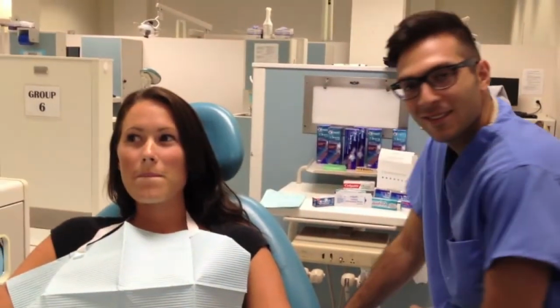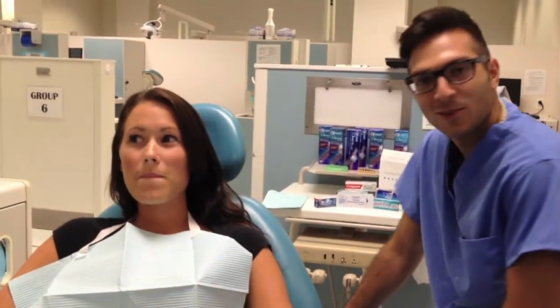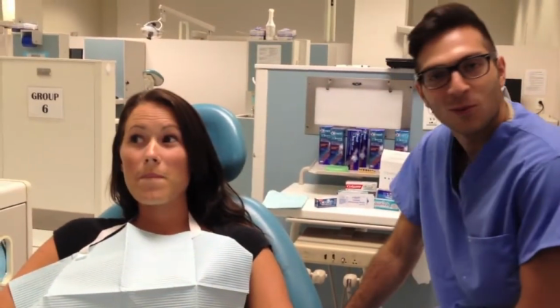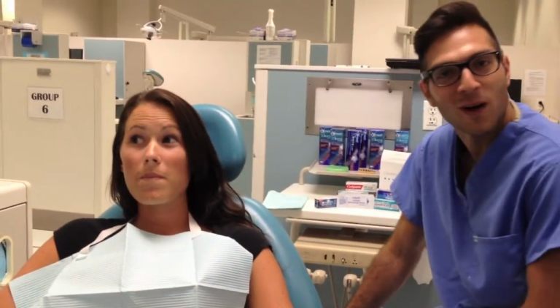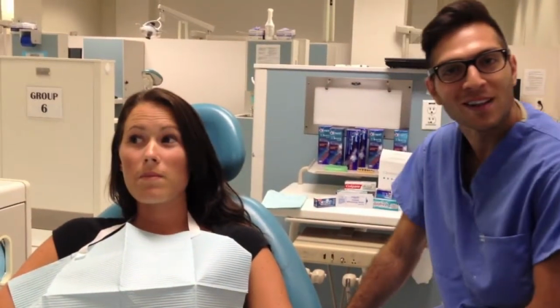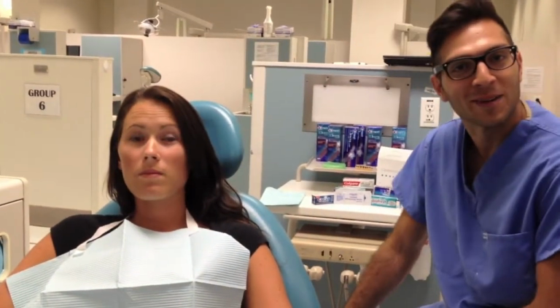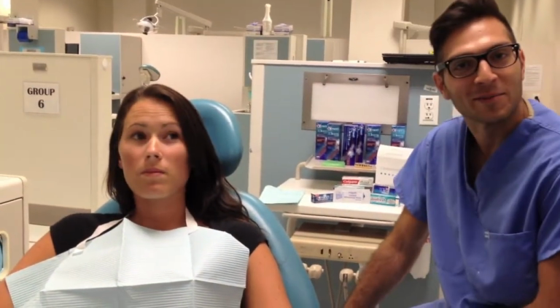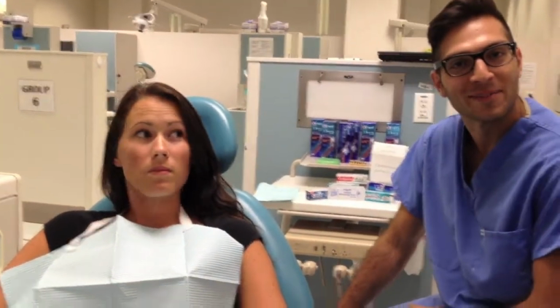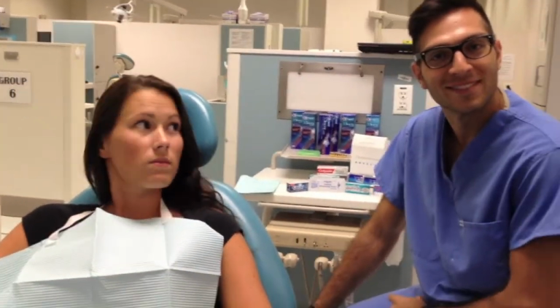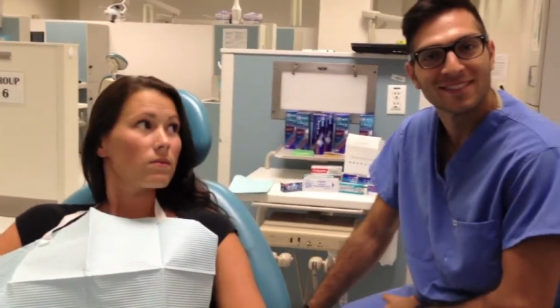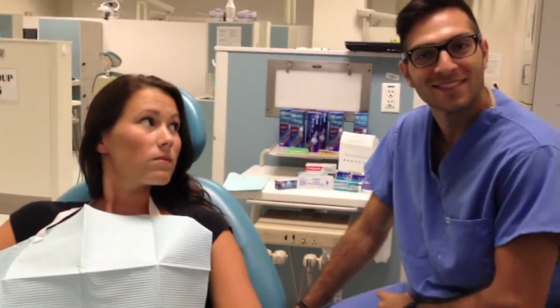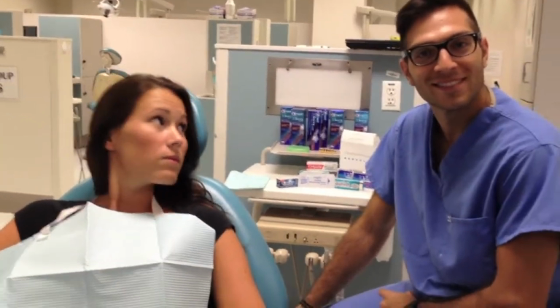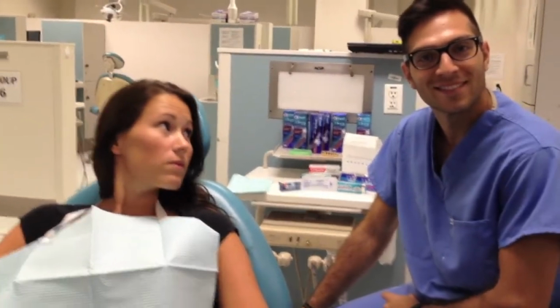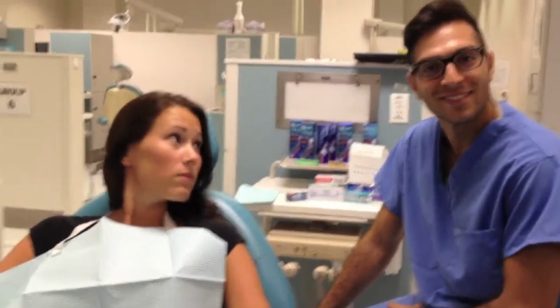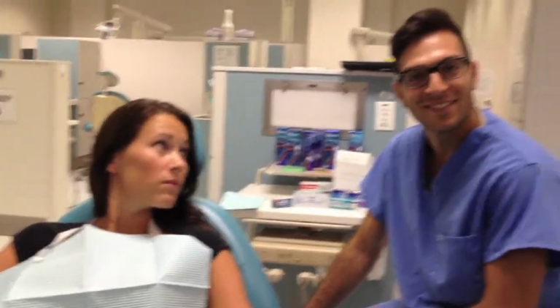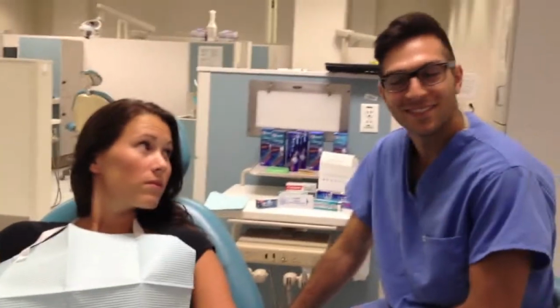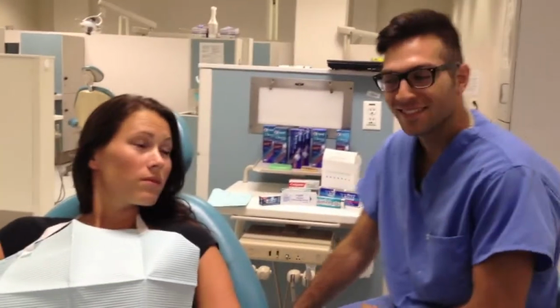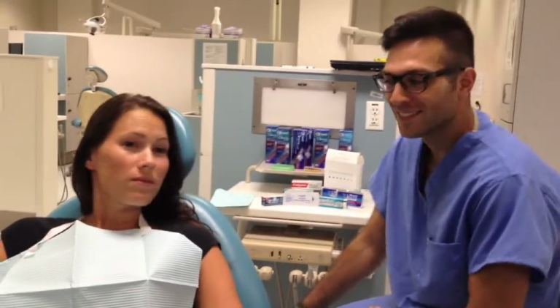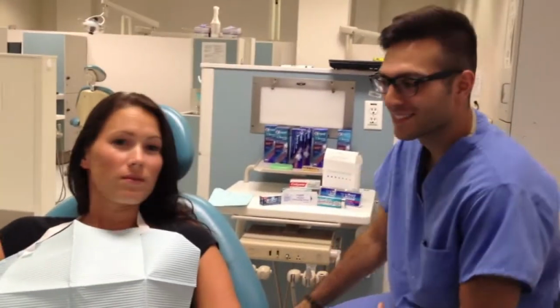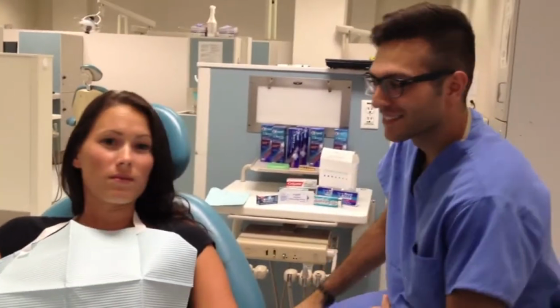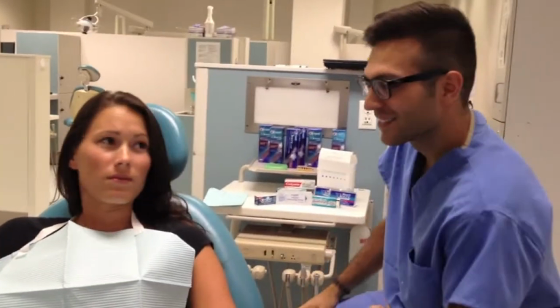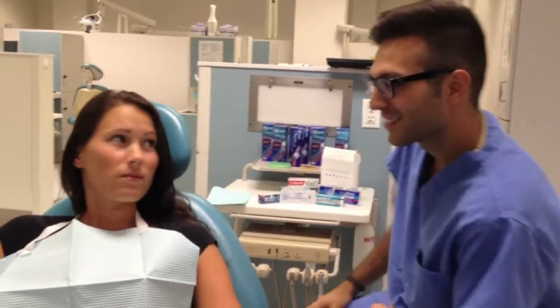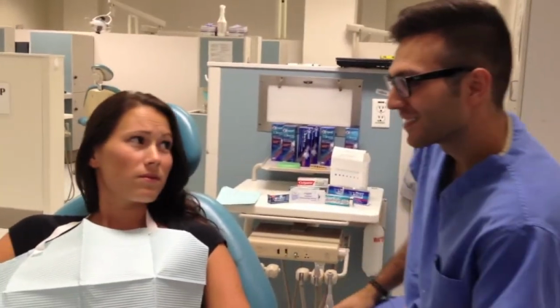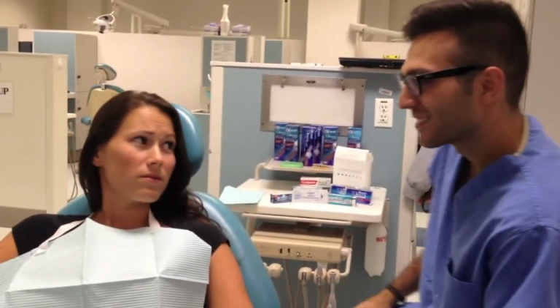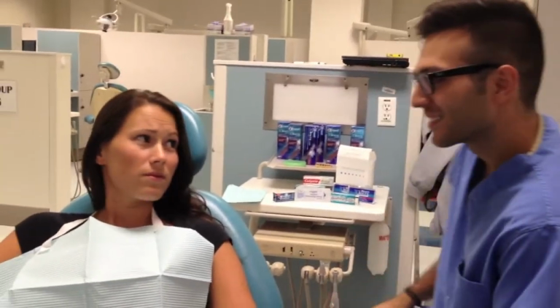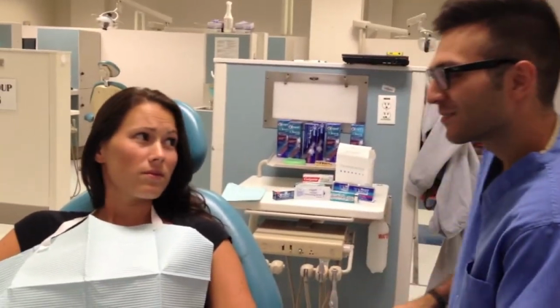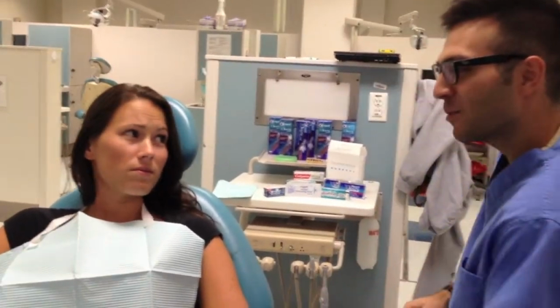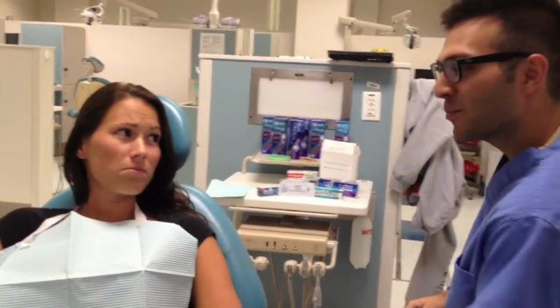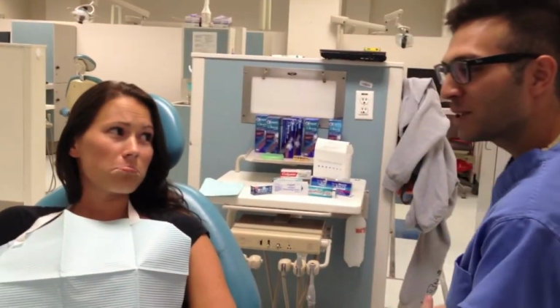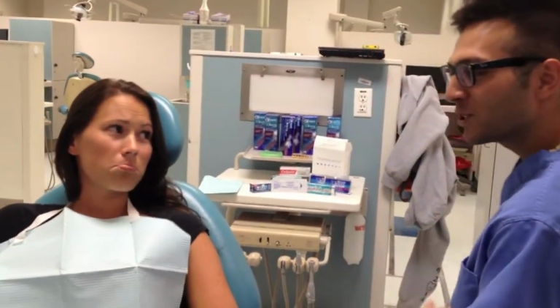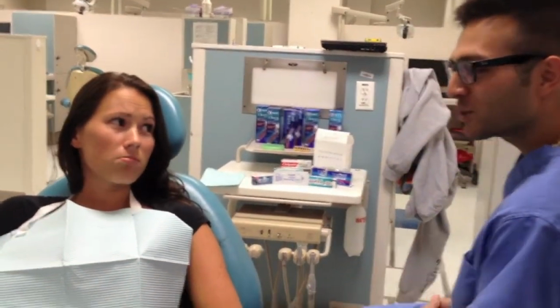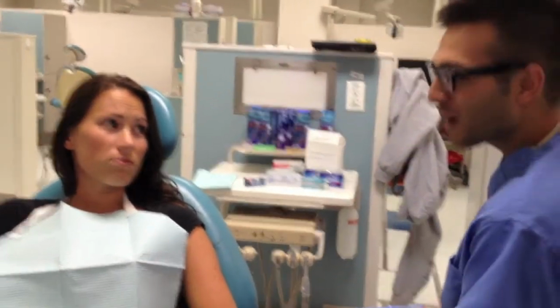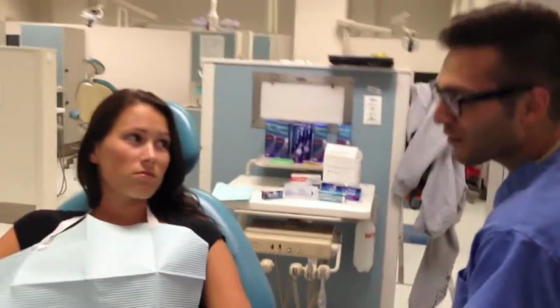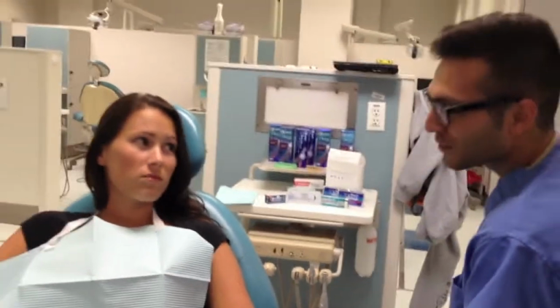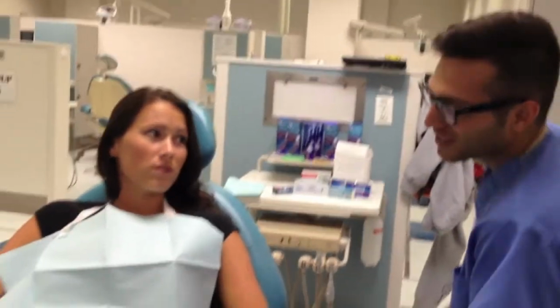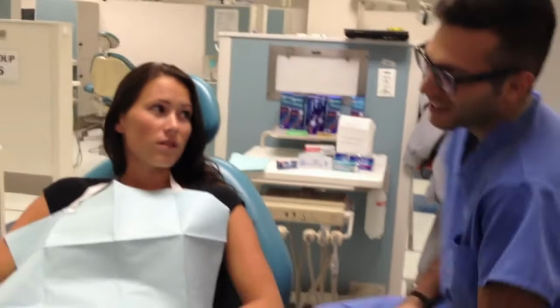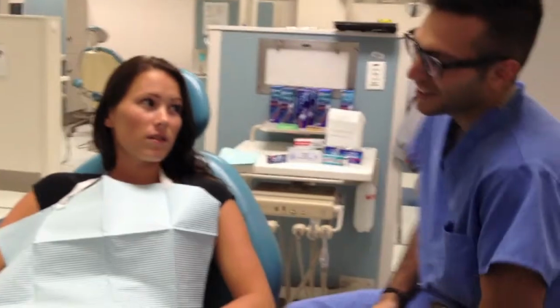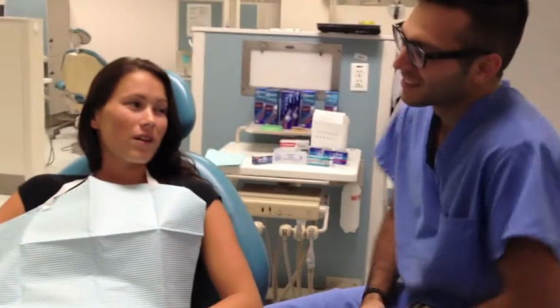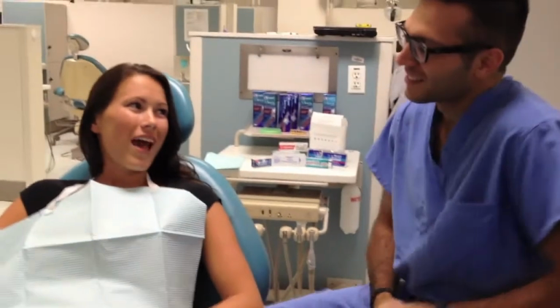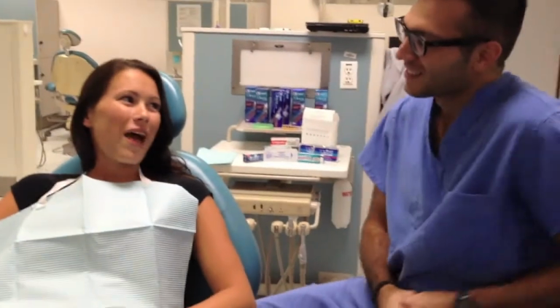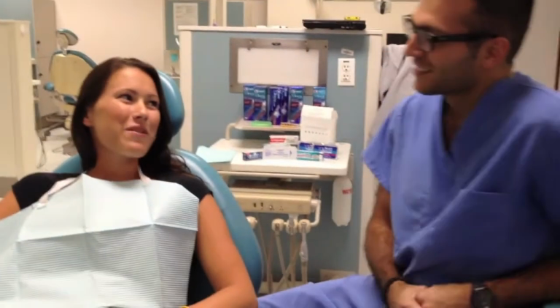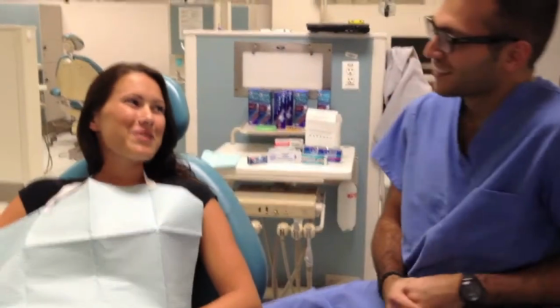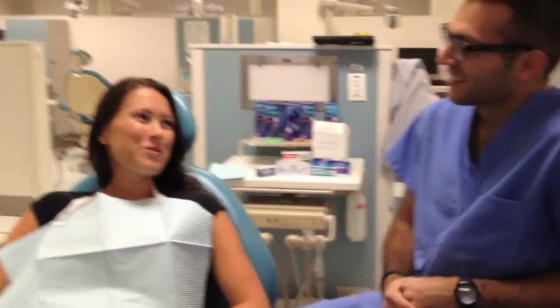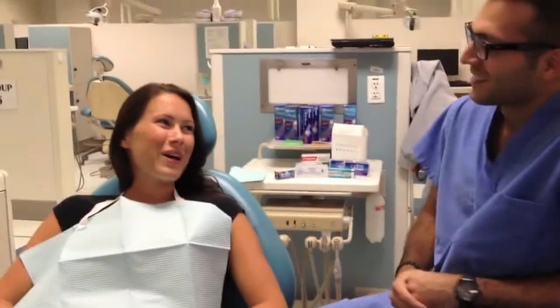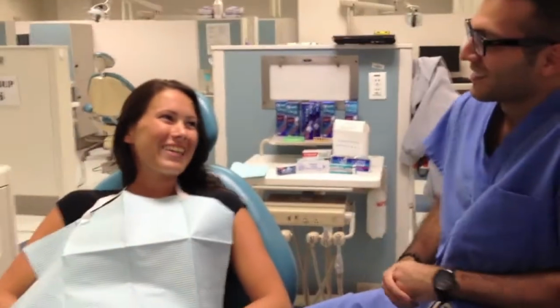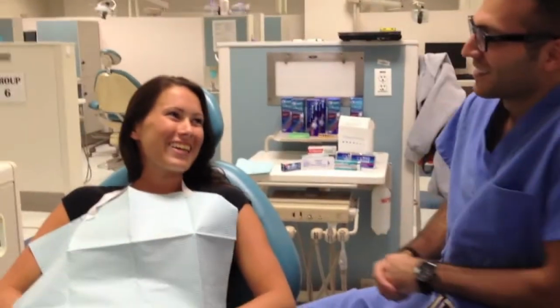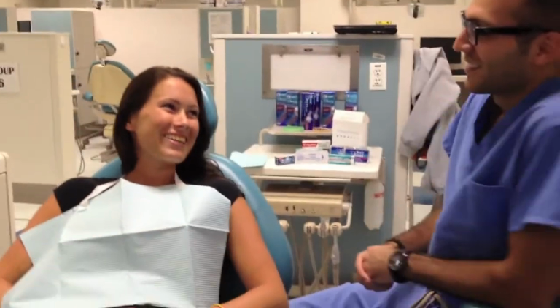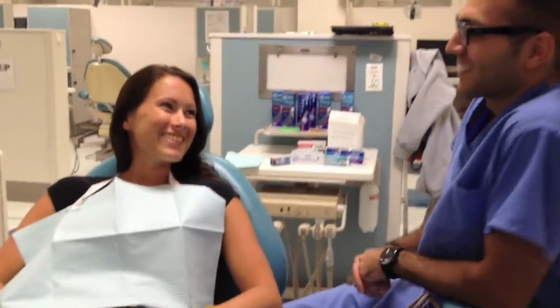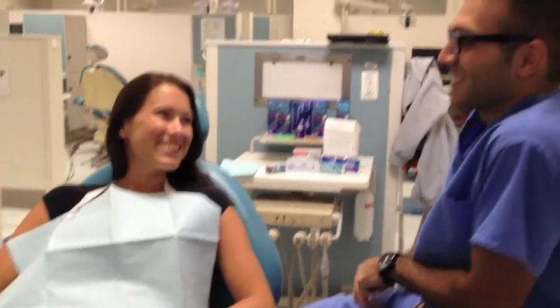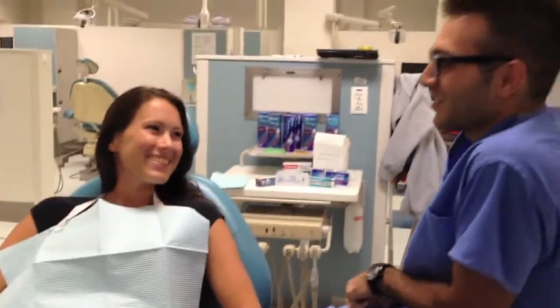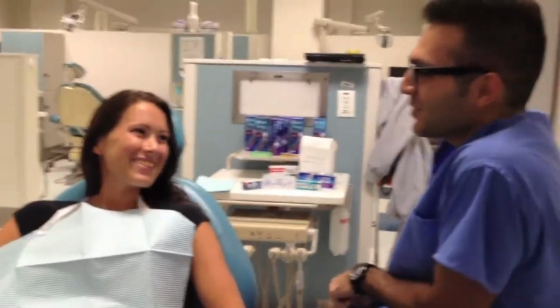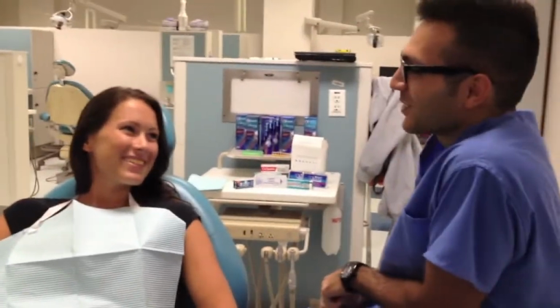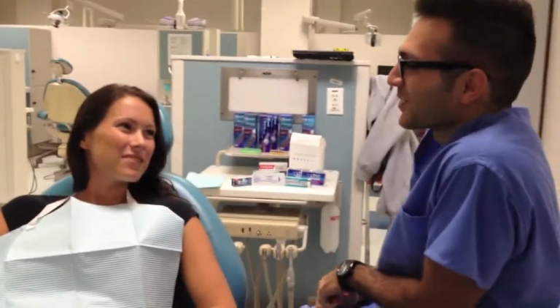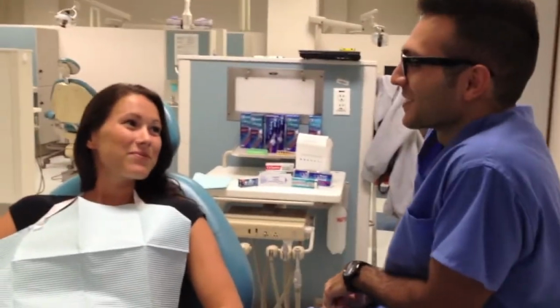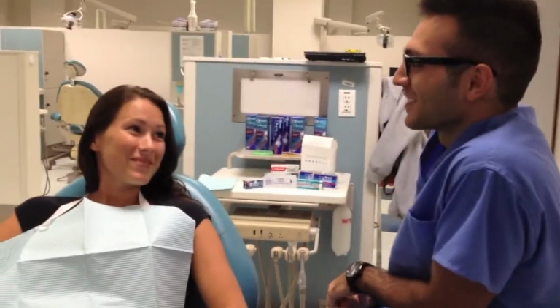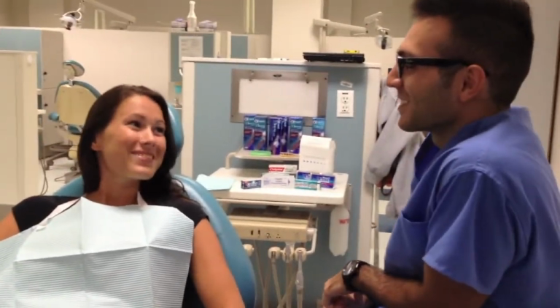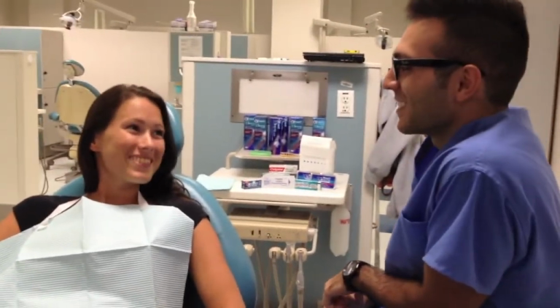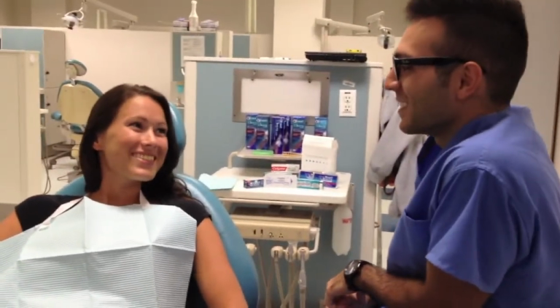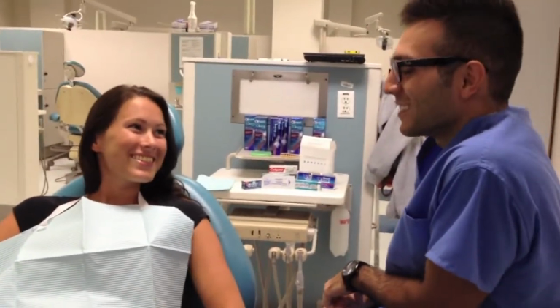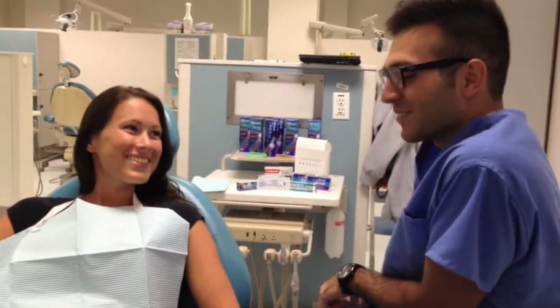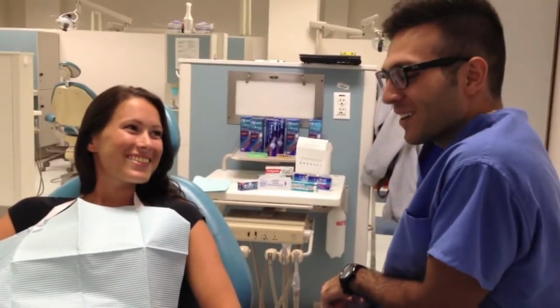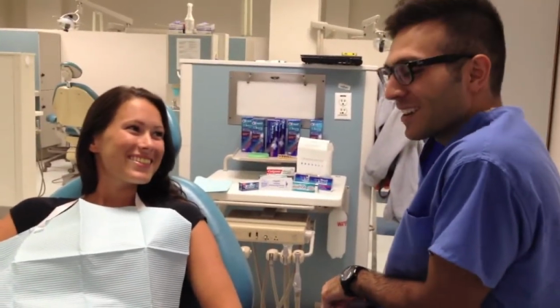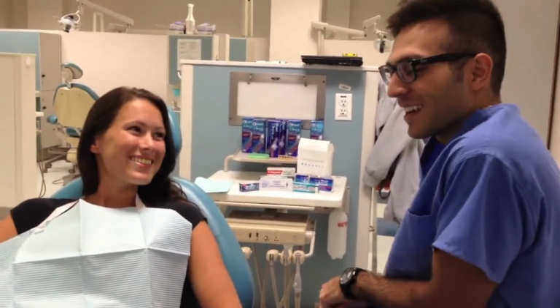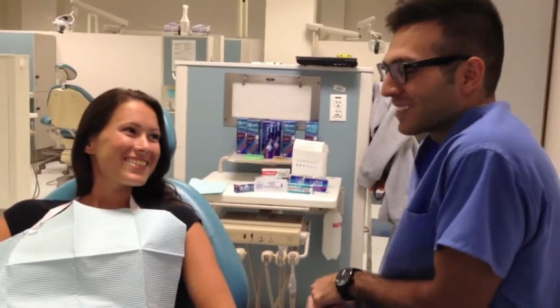Welcome. What brings you to my office today? I want to do whitening. Do you? Very nice.